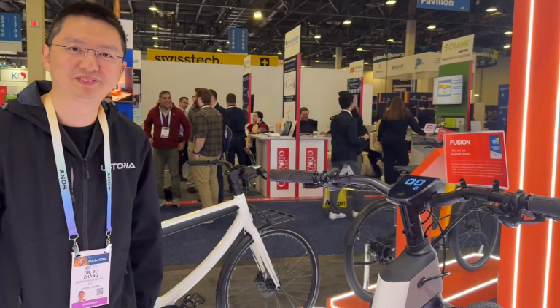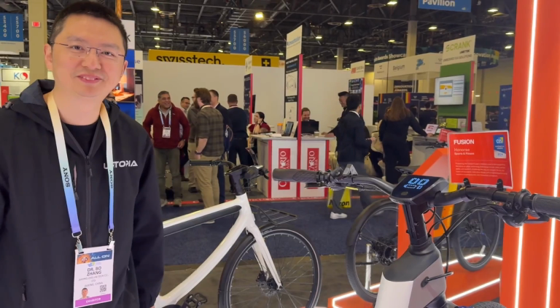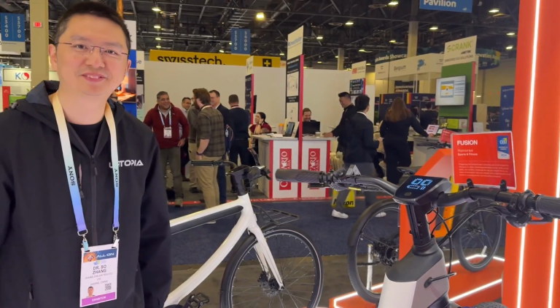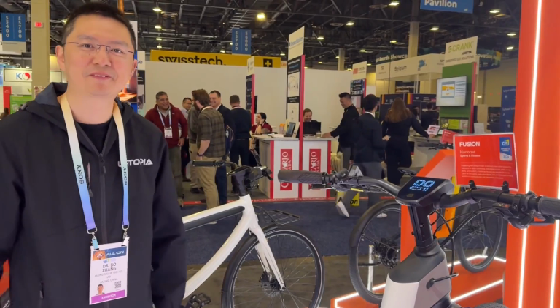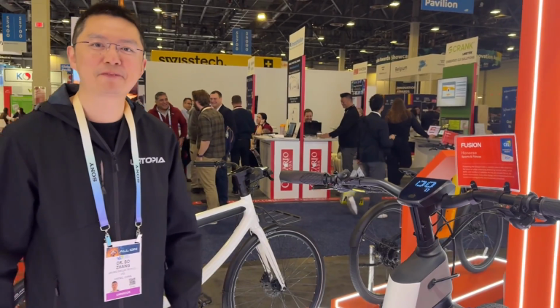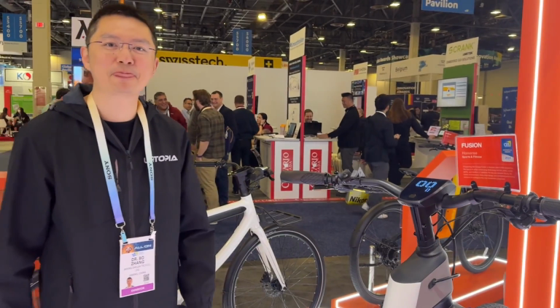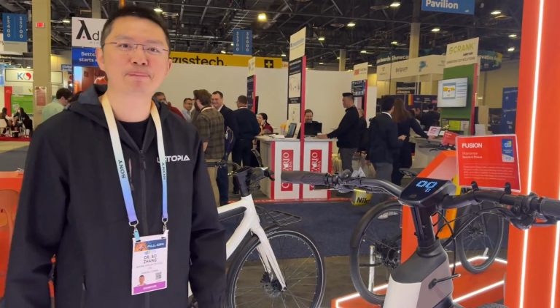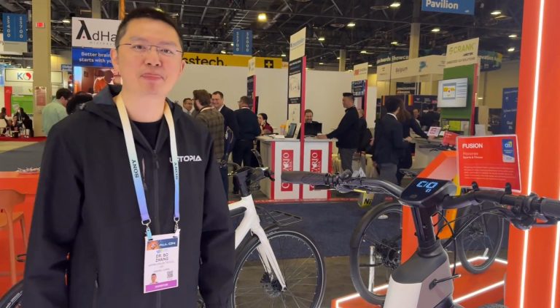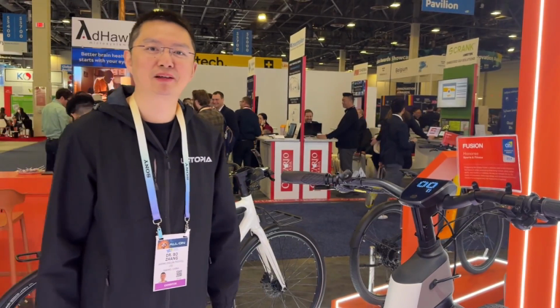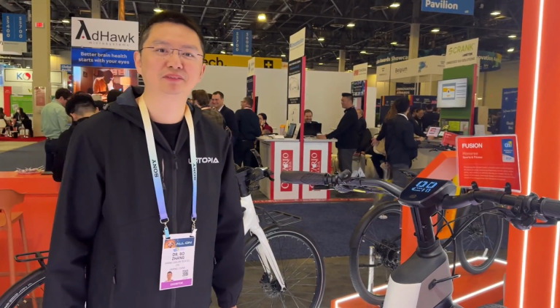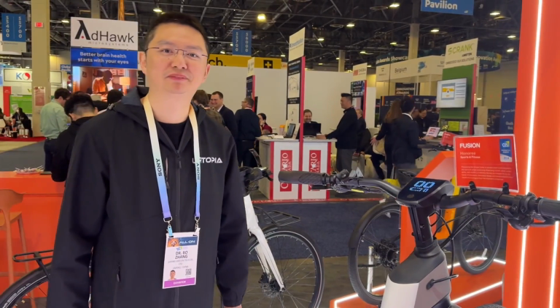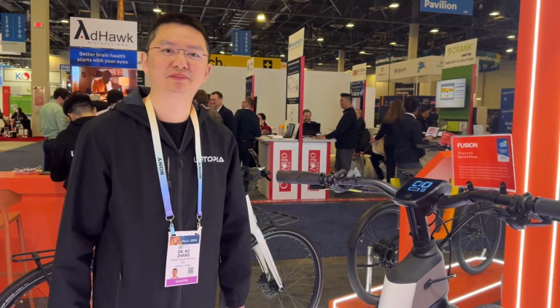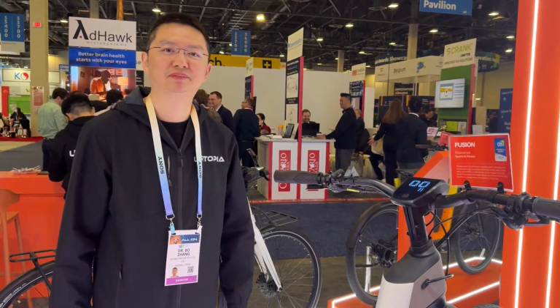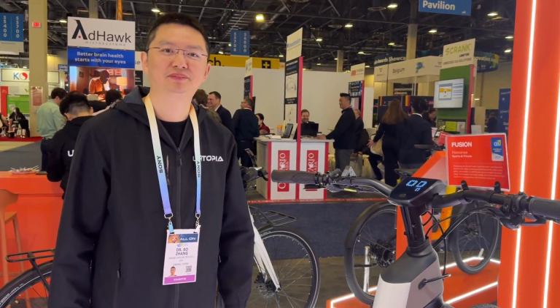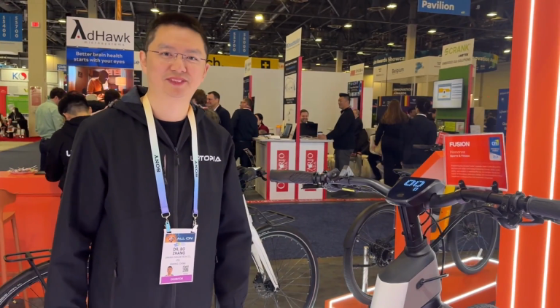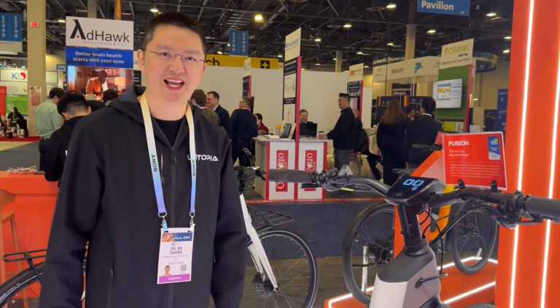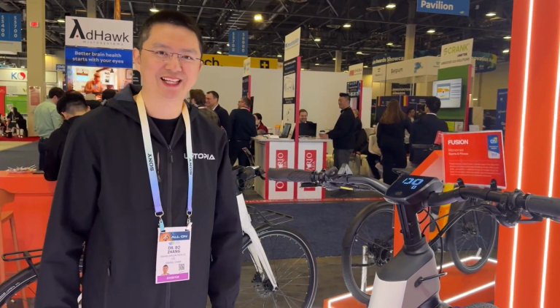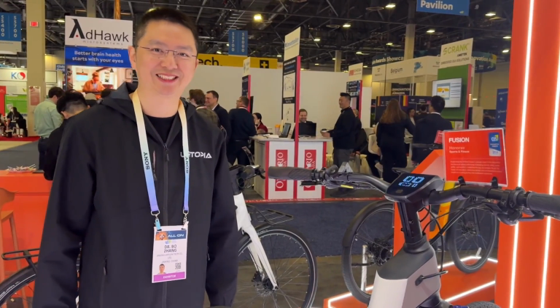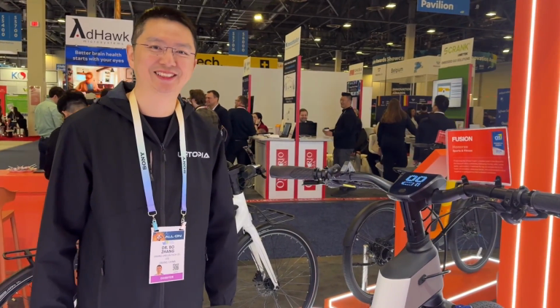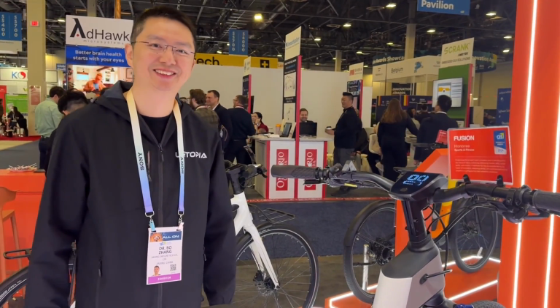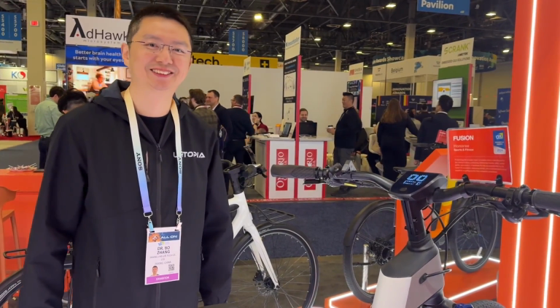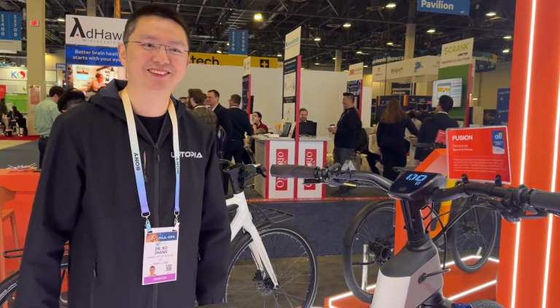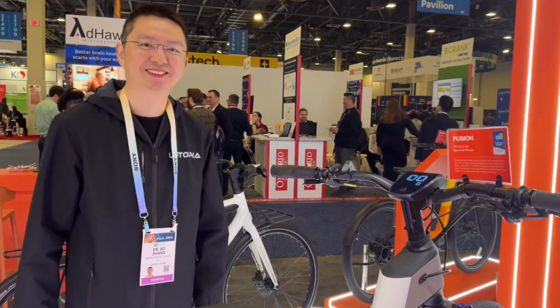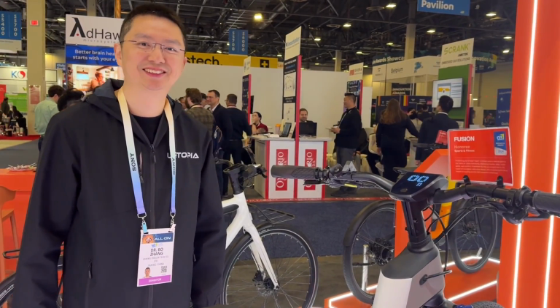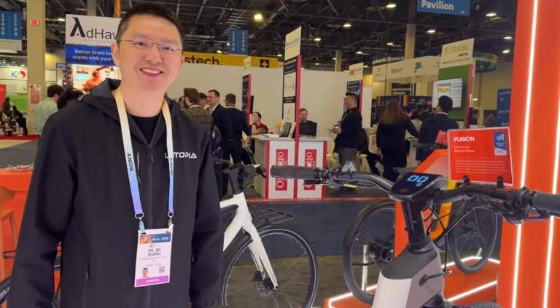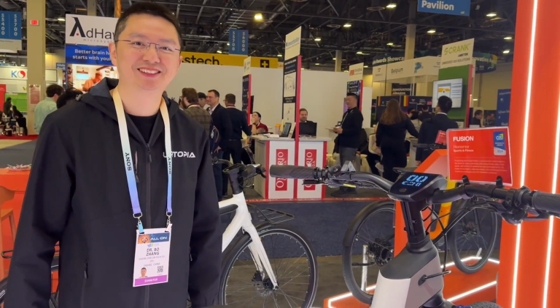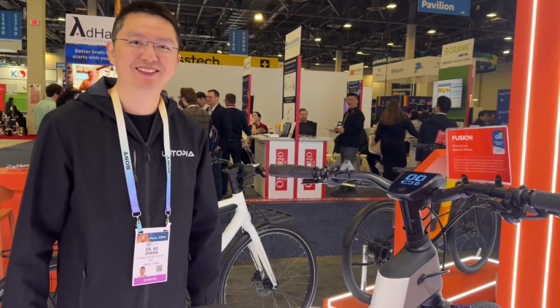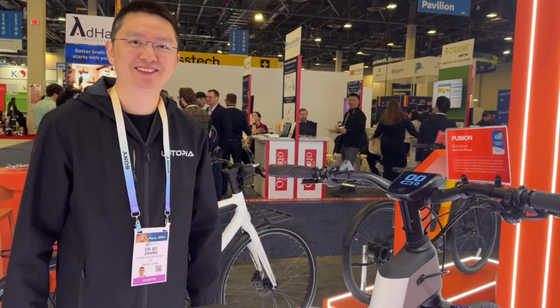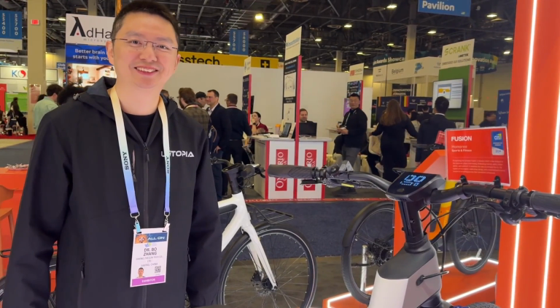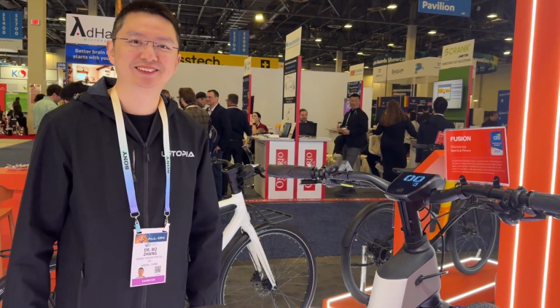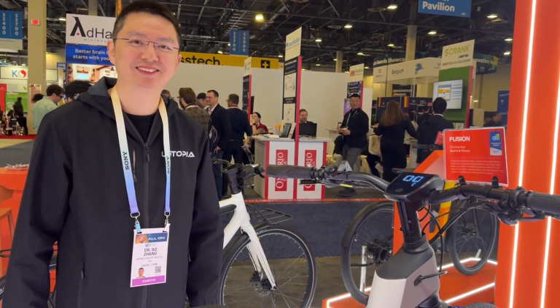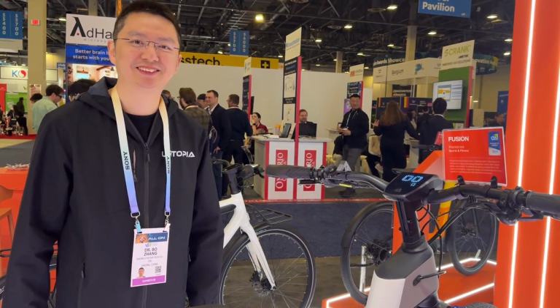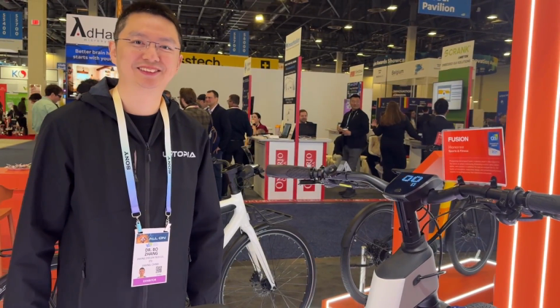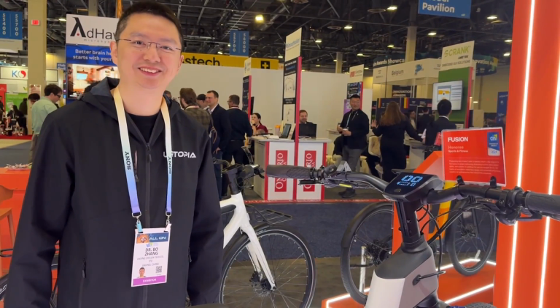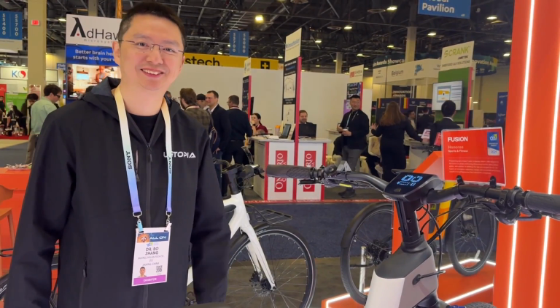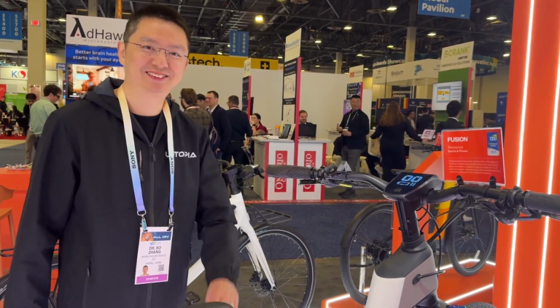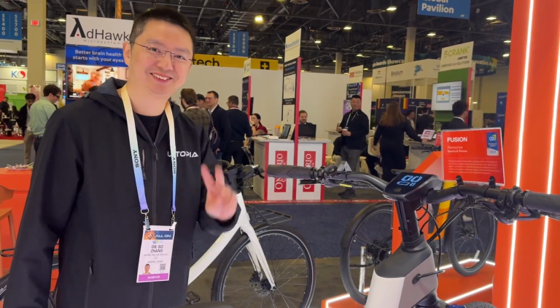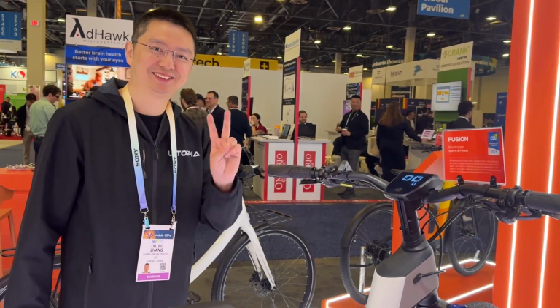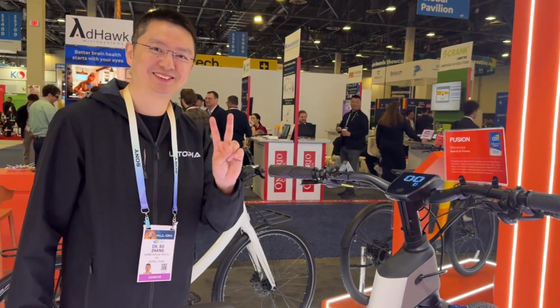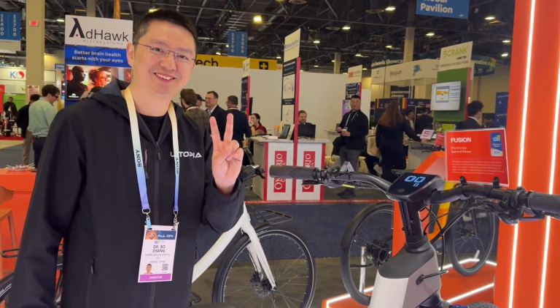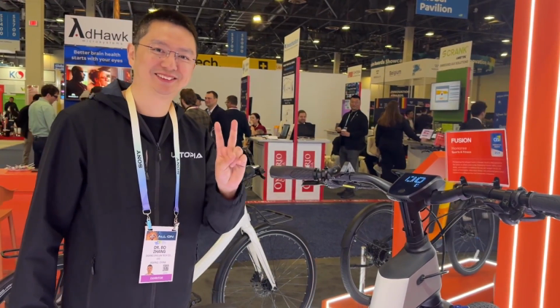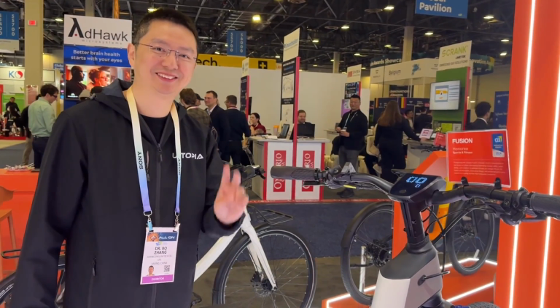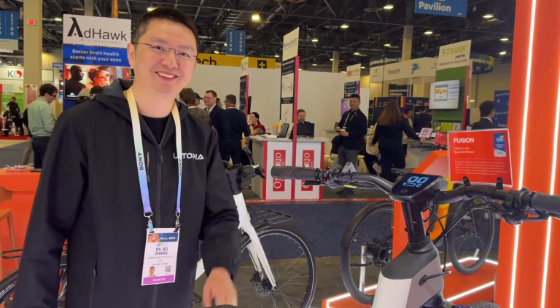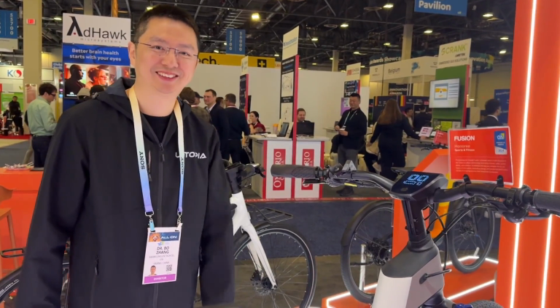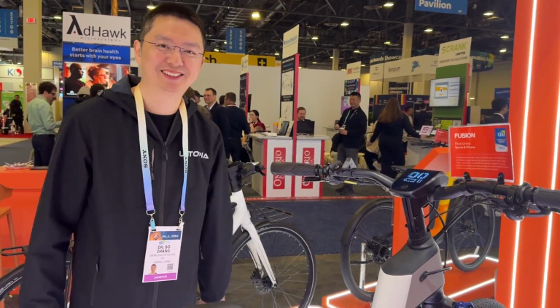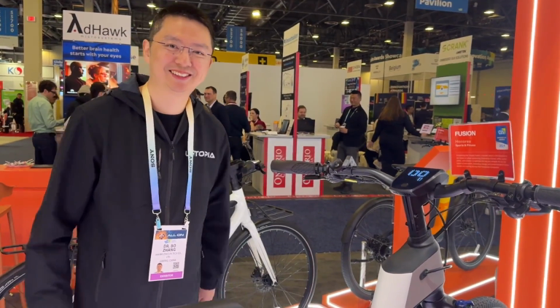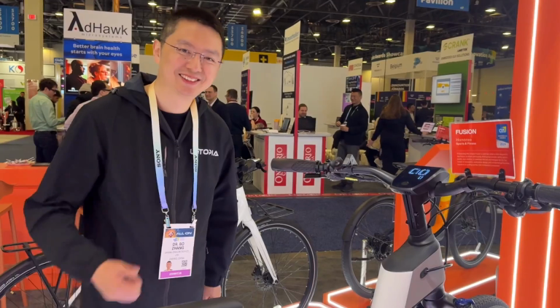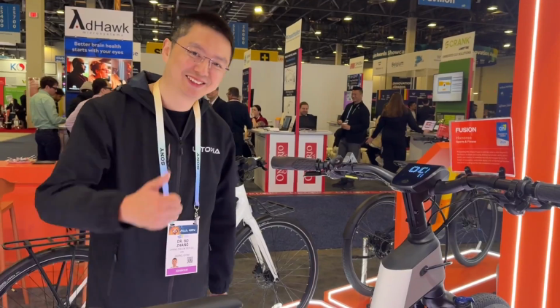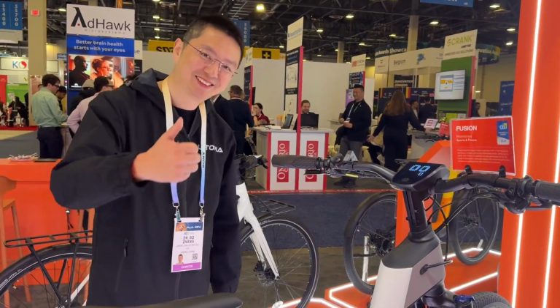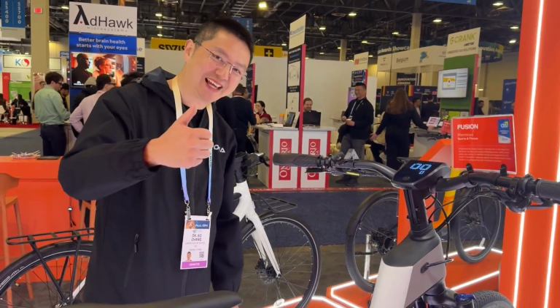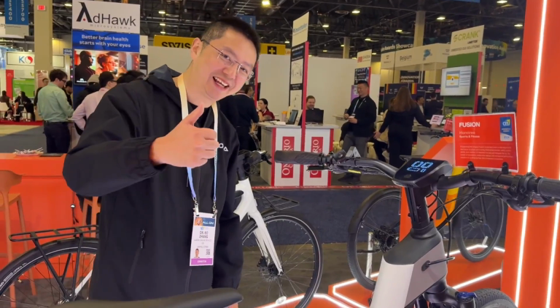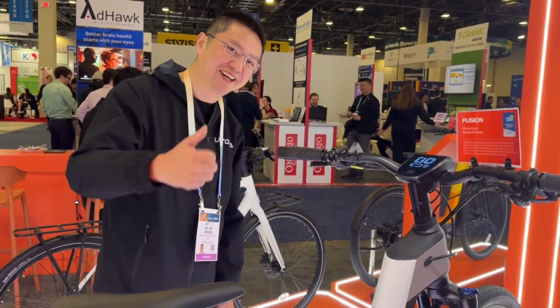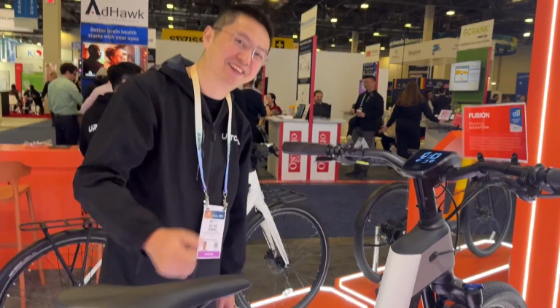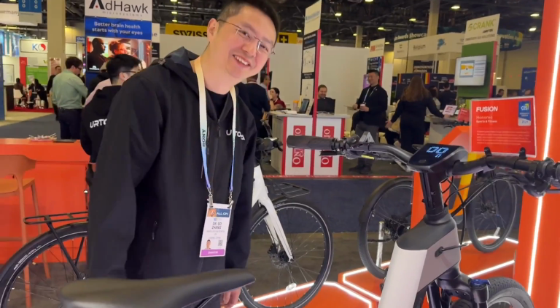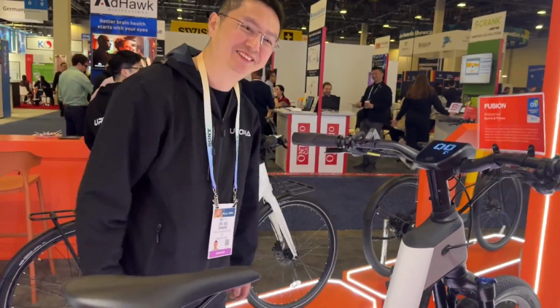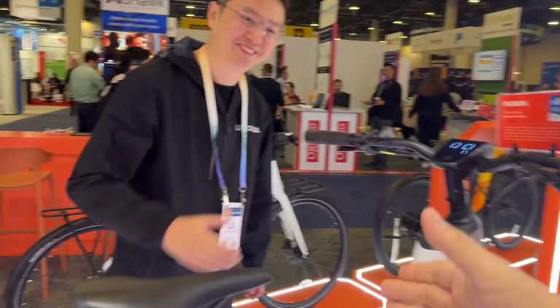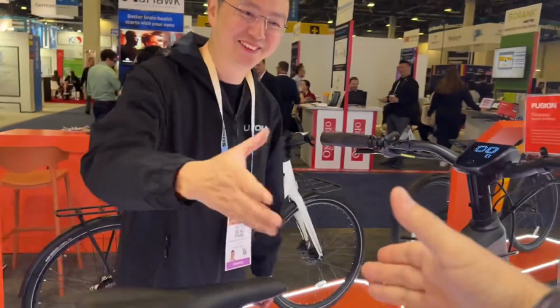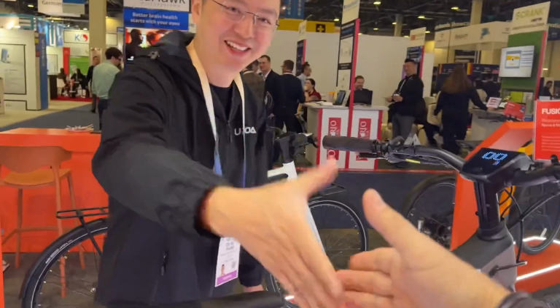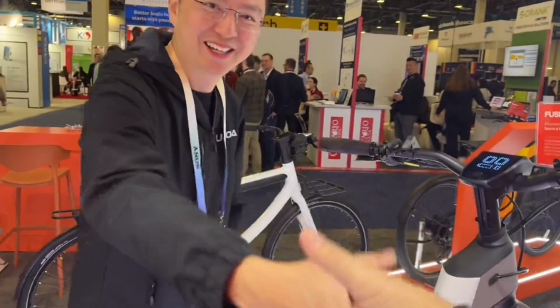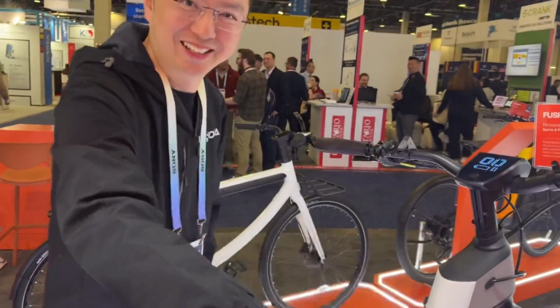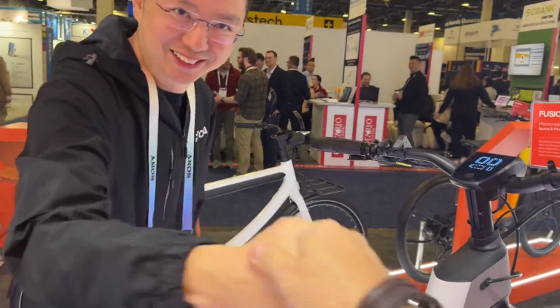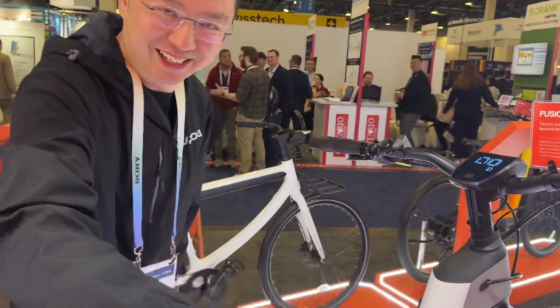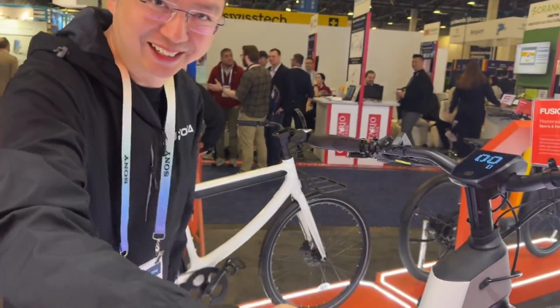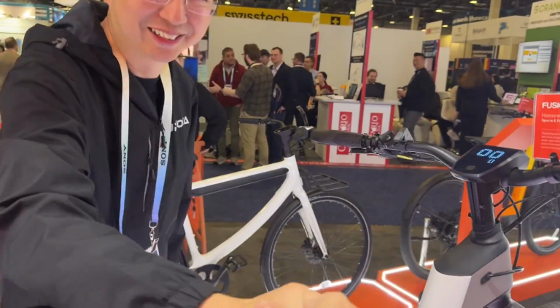This is genius. I love what you guys are doing here. Thank you for showing these amazing bikes and congratulations on your award. Thank you.